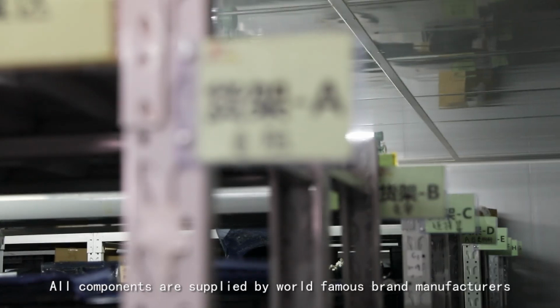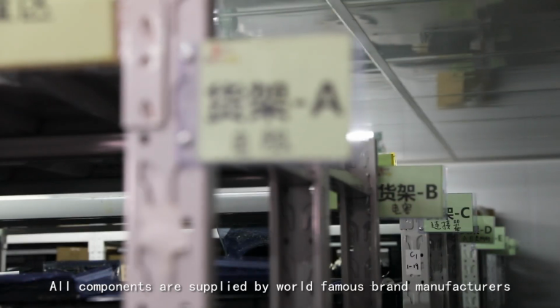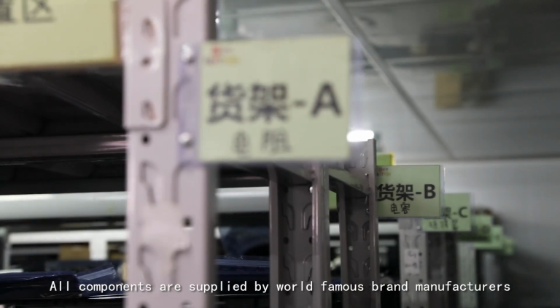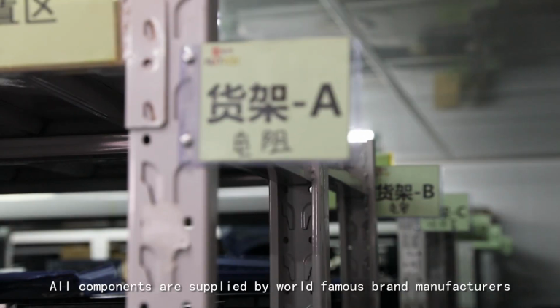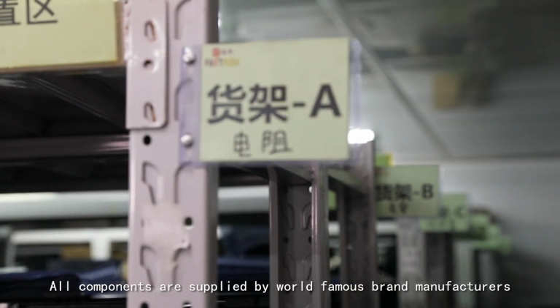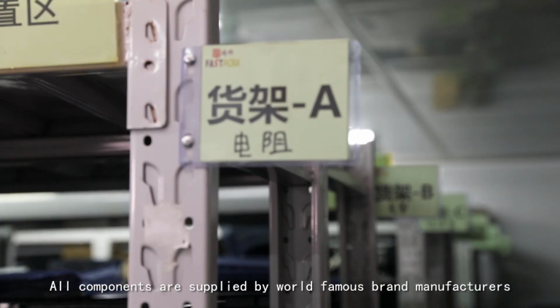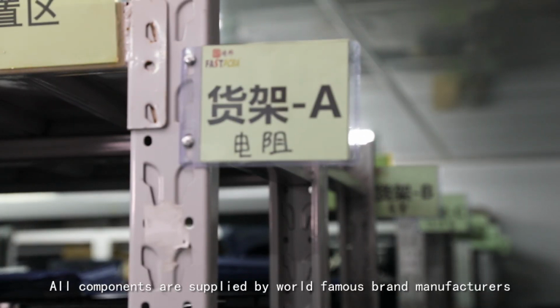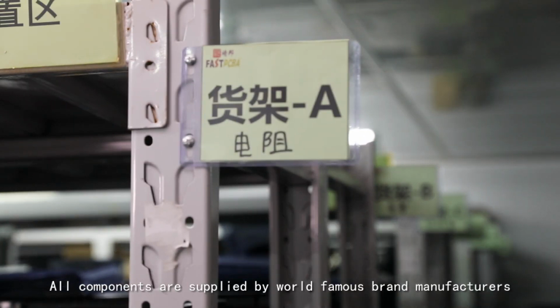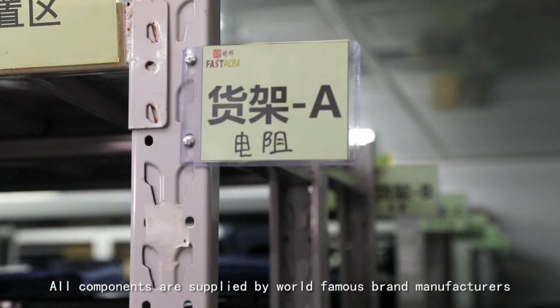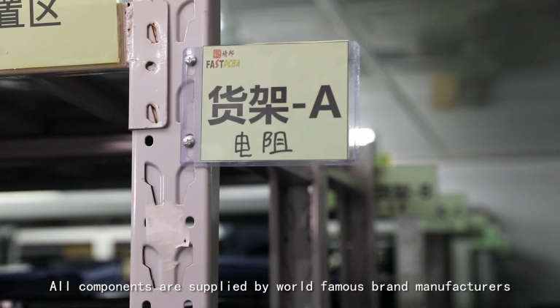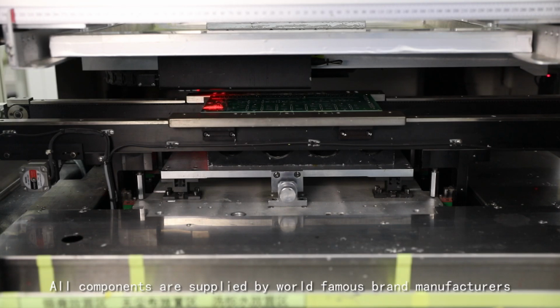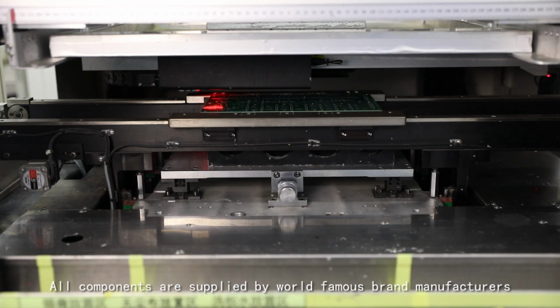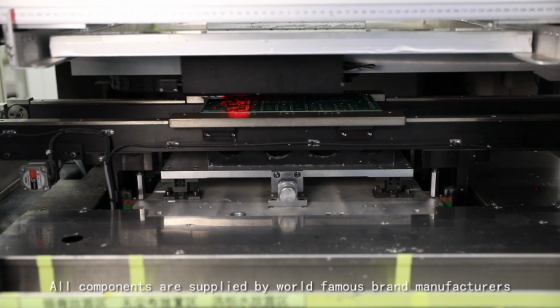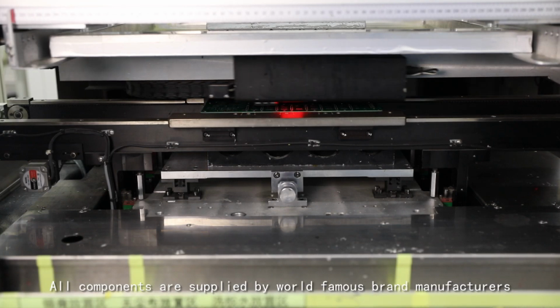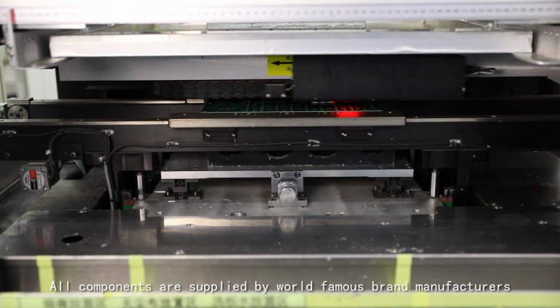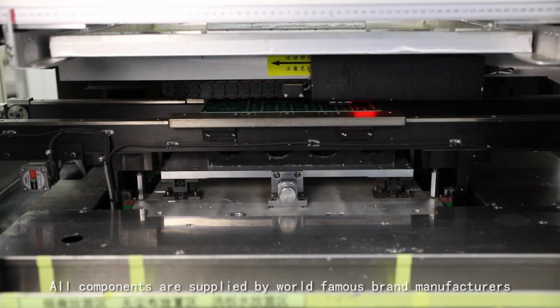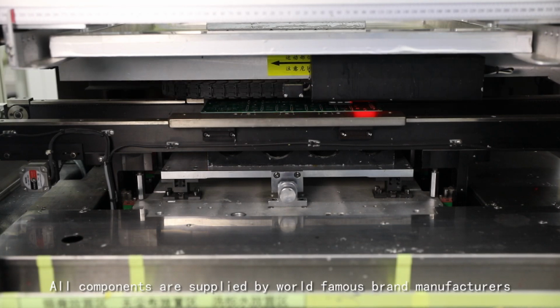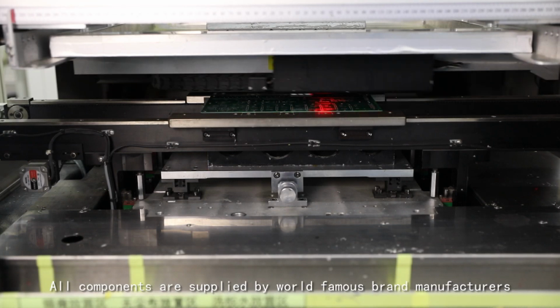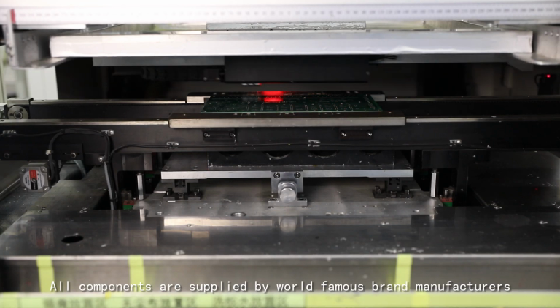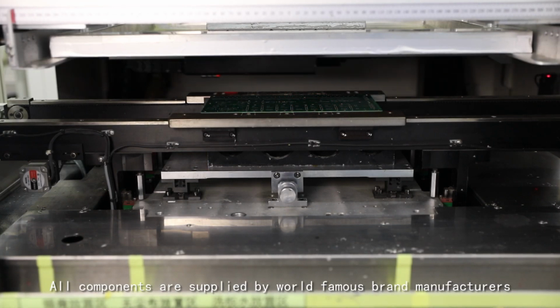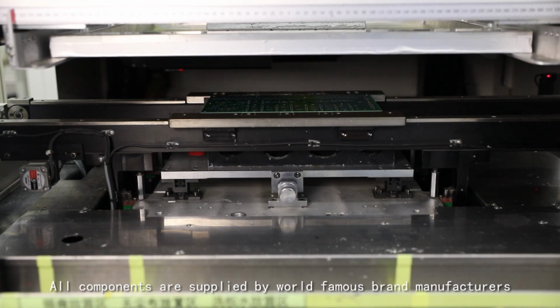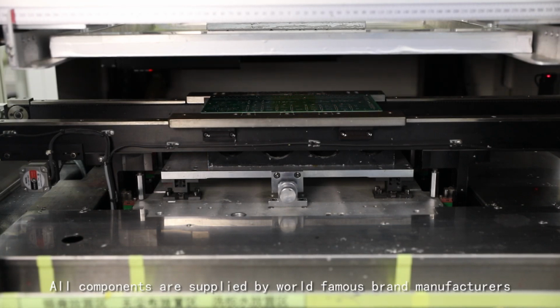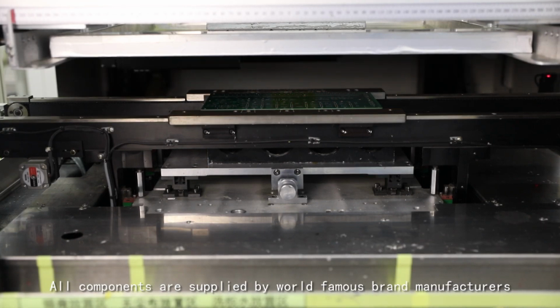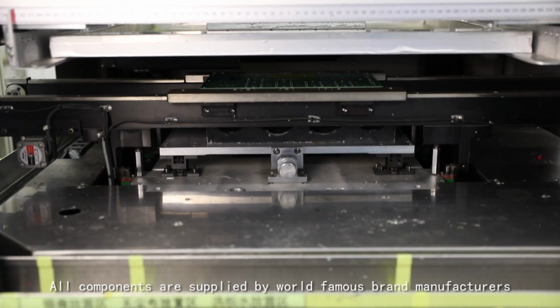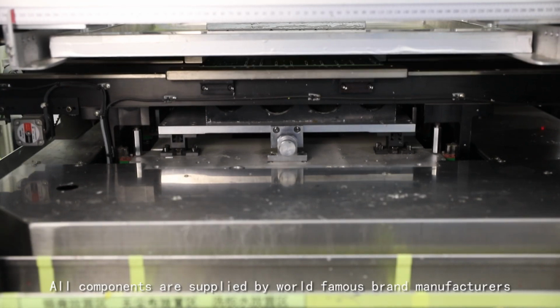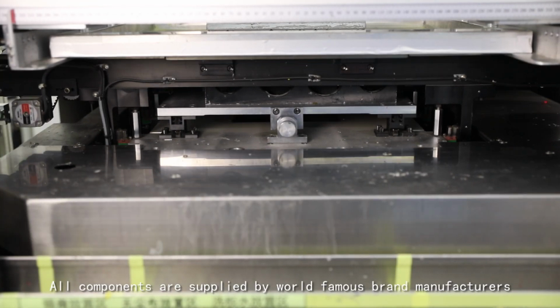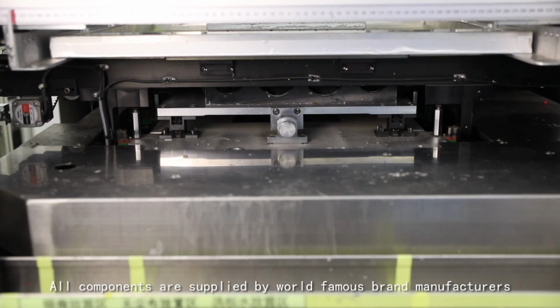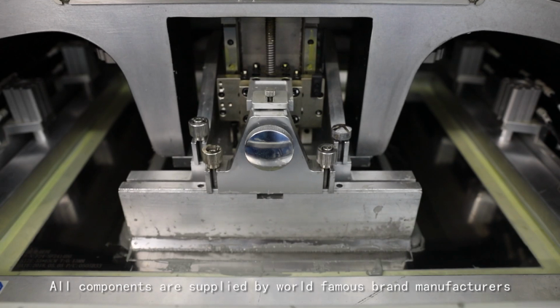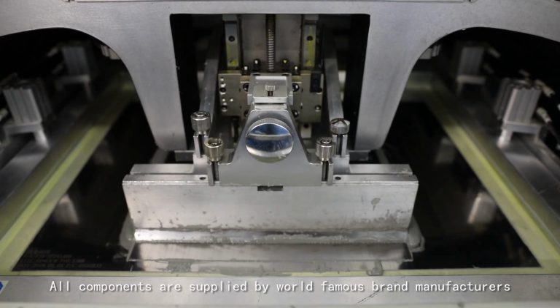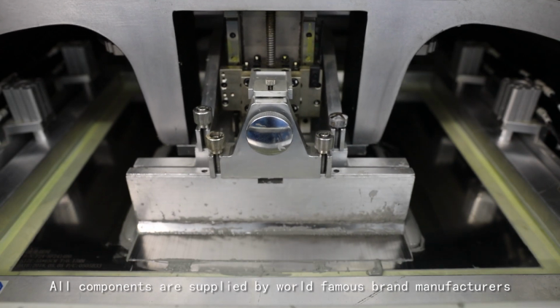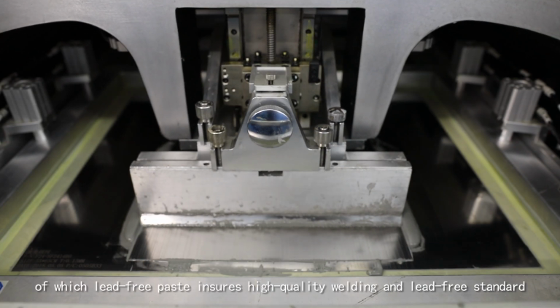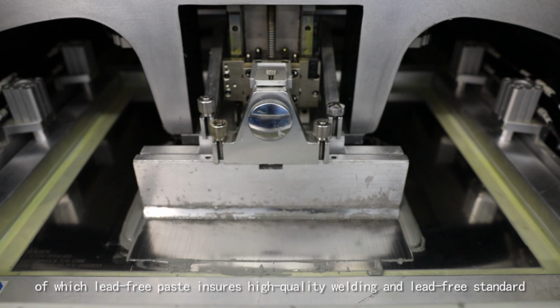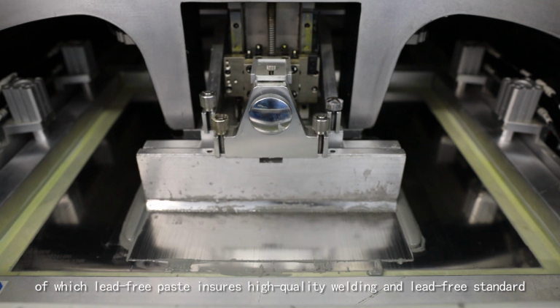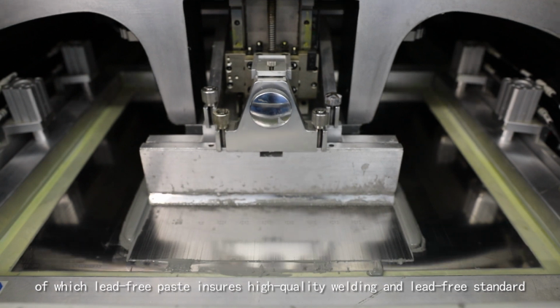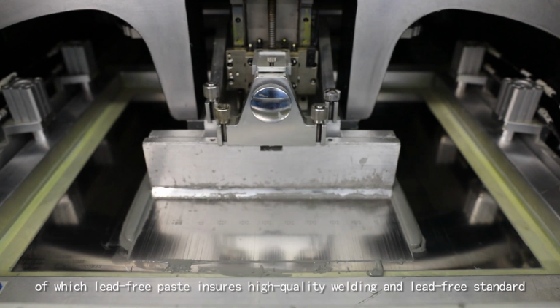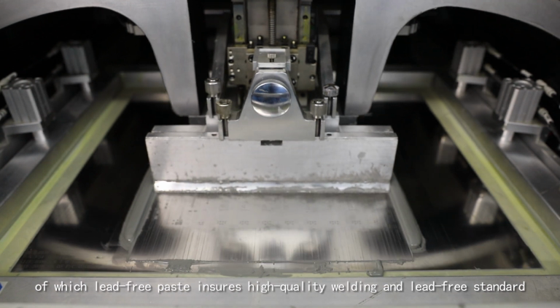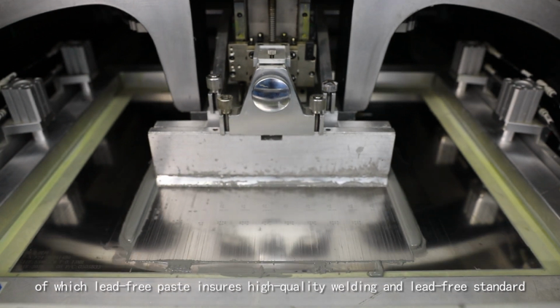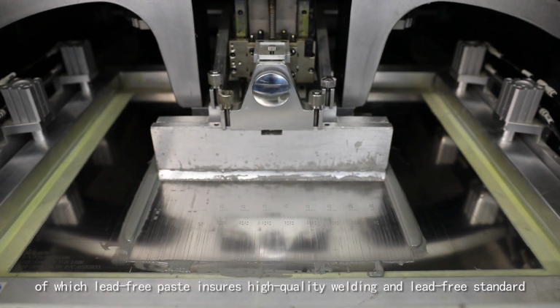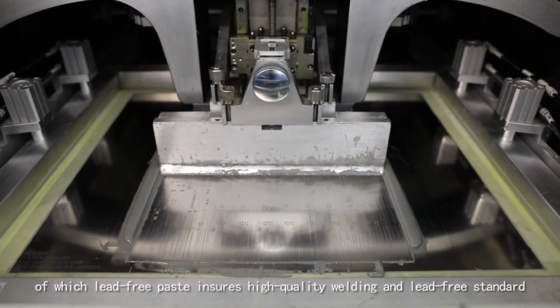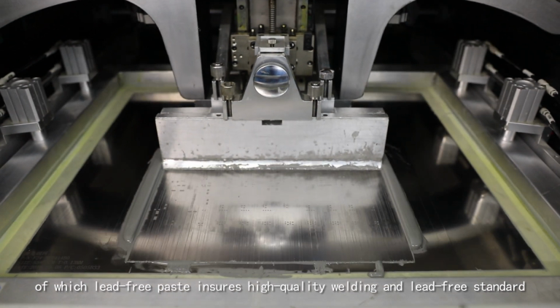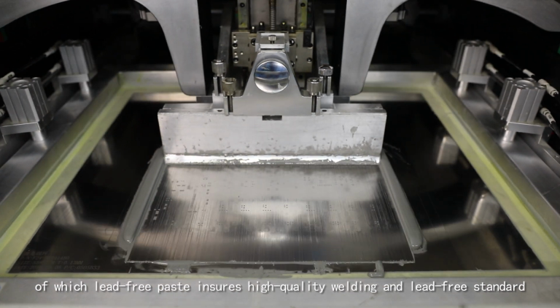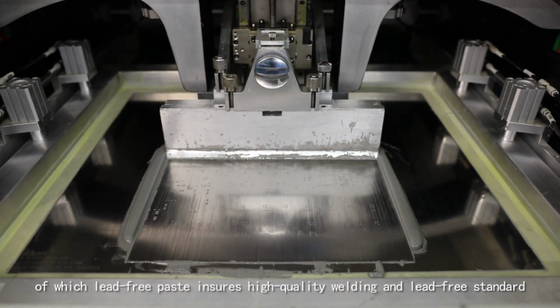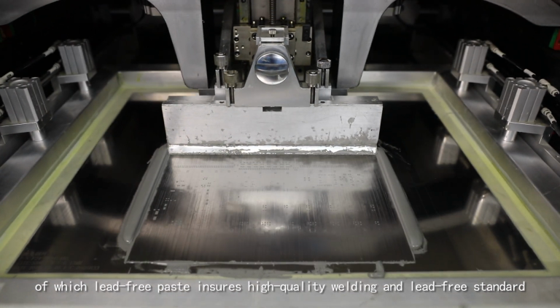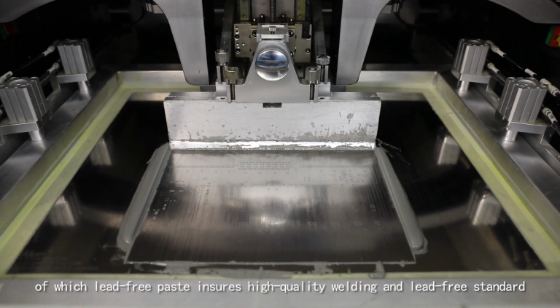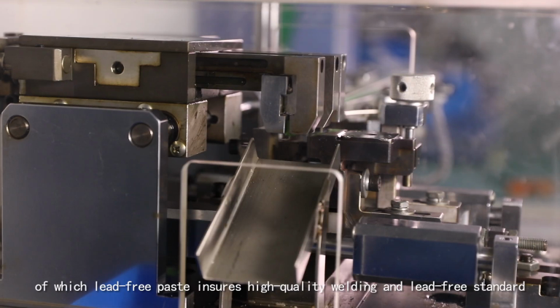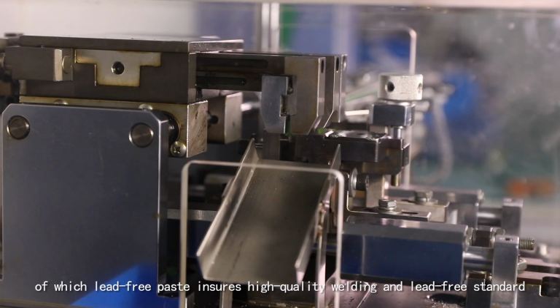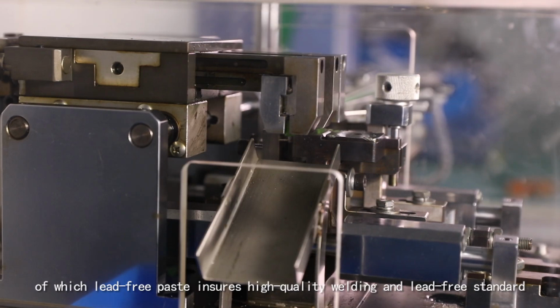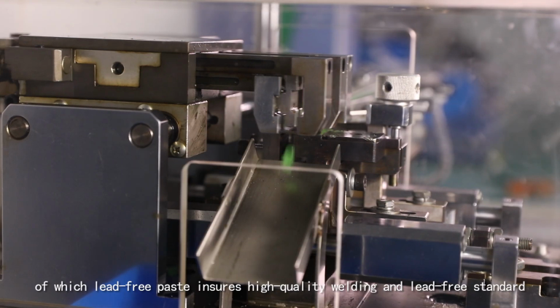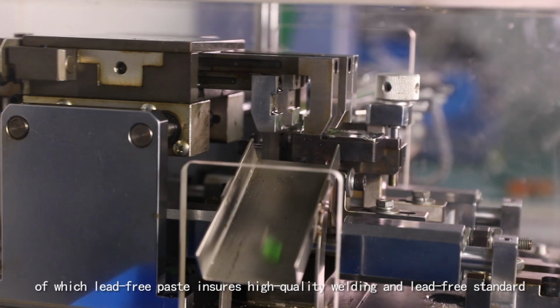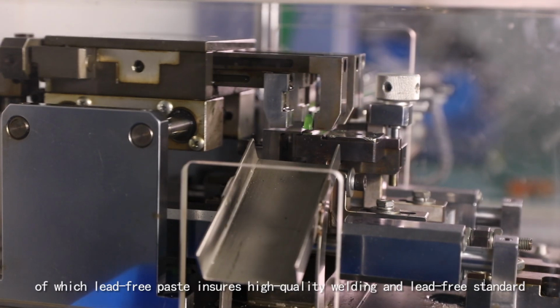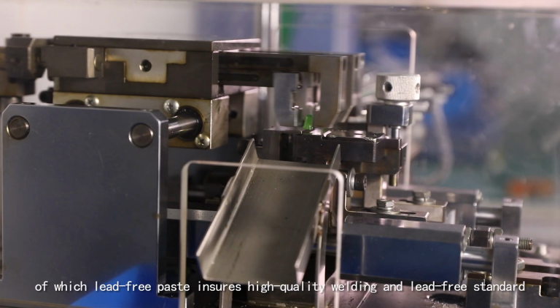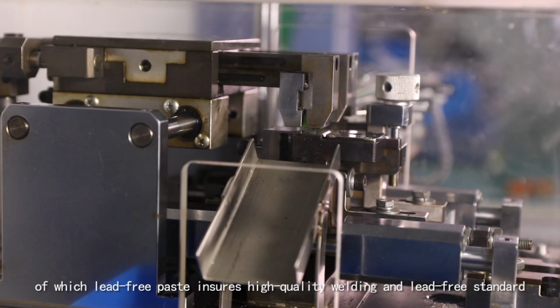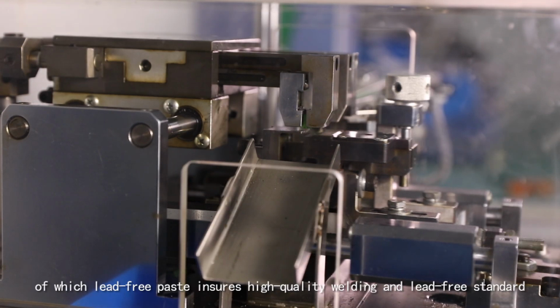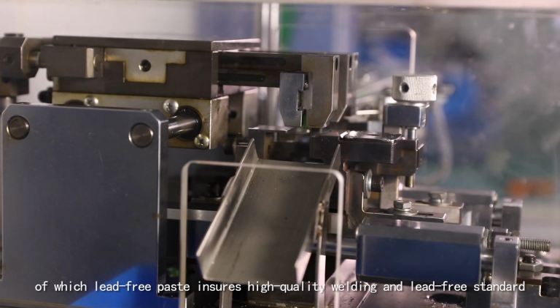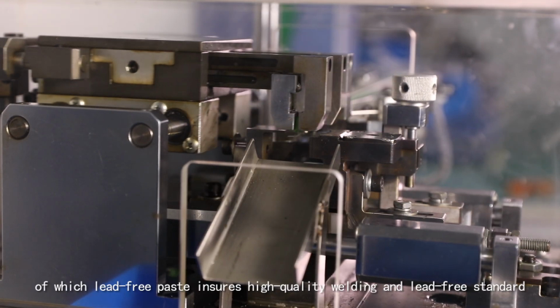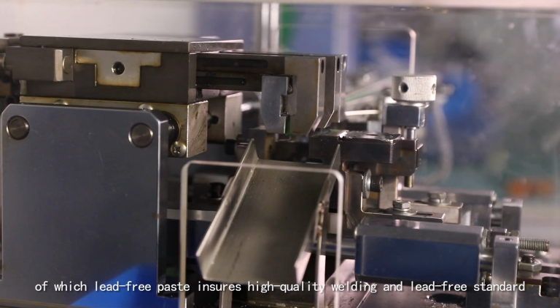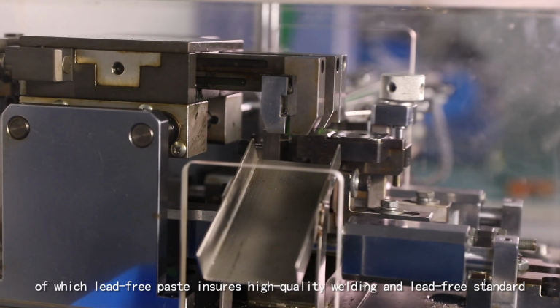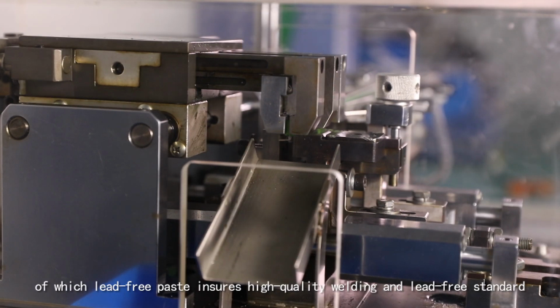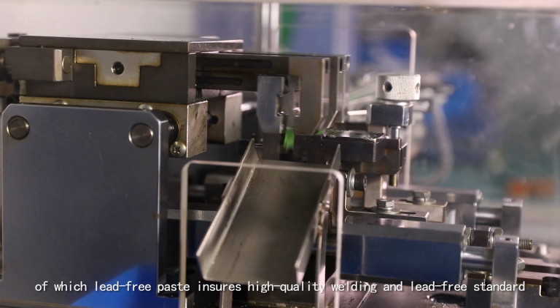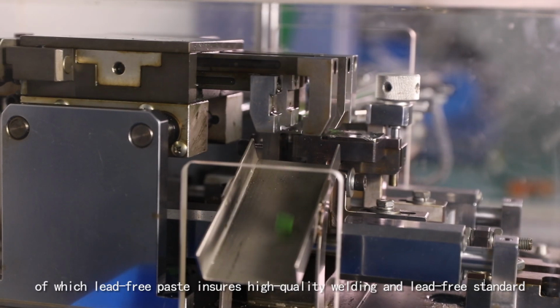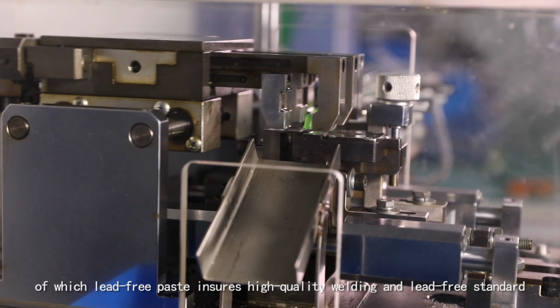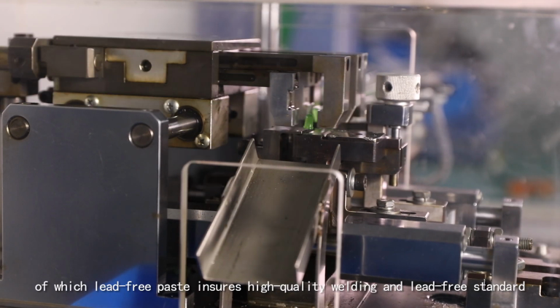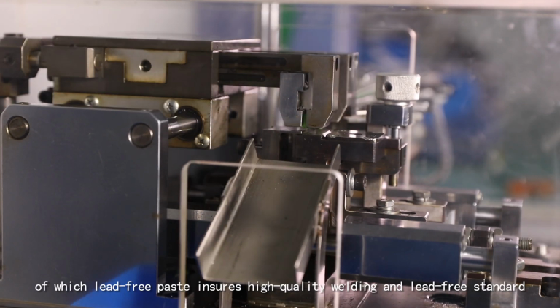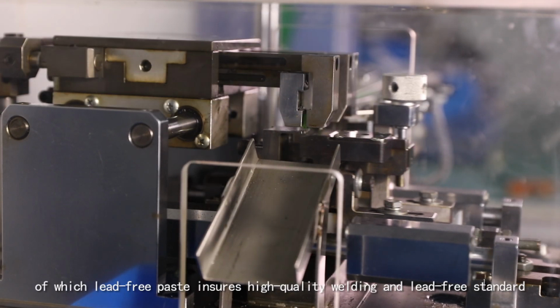All components are supplied by world famous brand manufacturers, of which lead-free paste ensures high quality welding and lead-free standard.